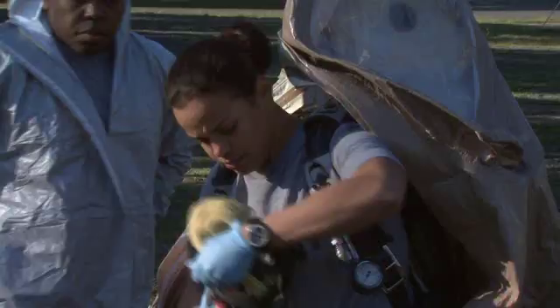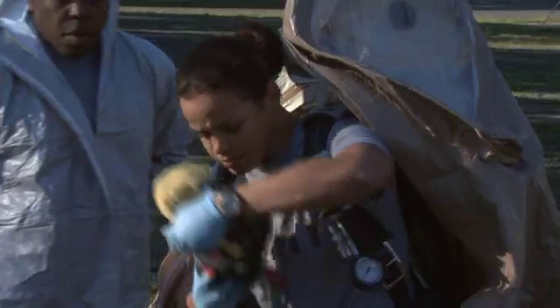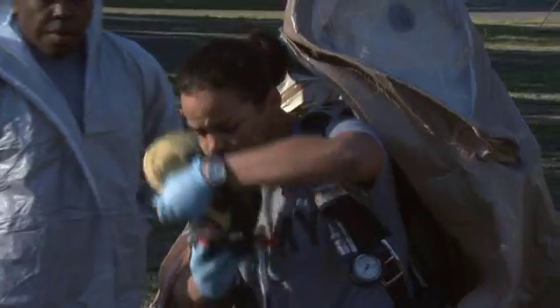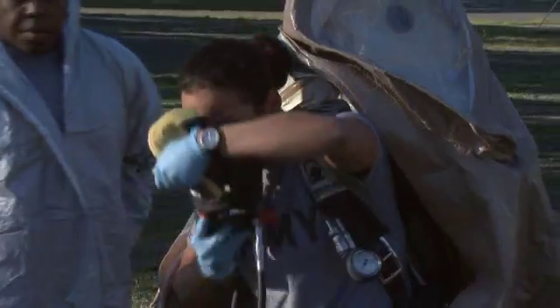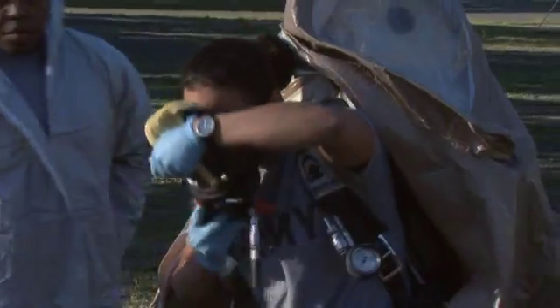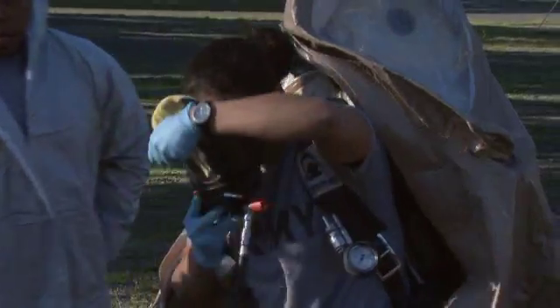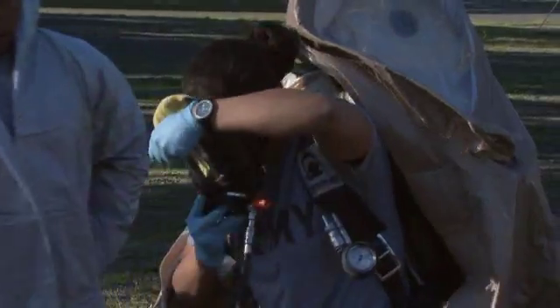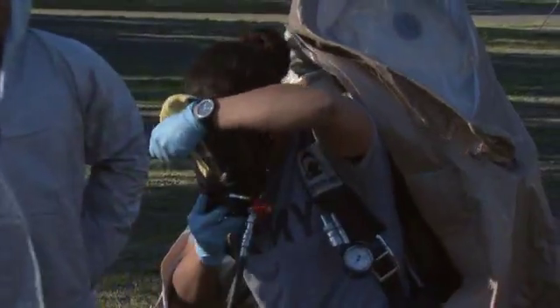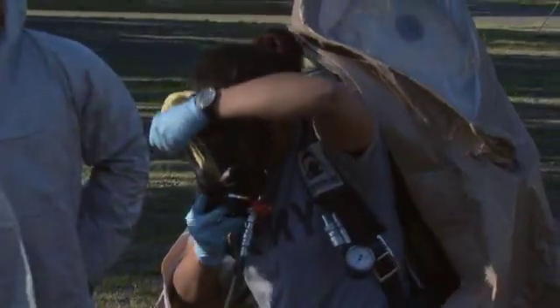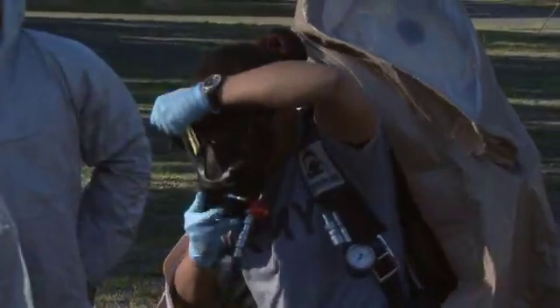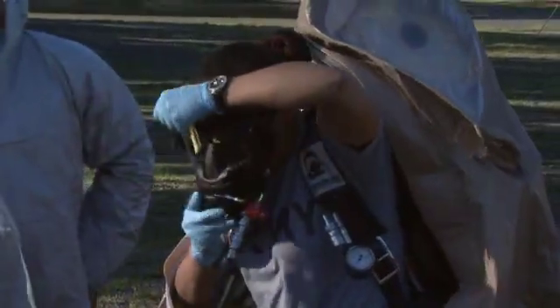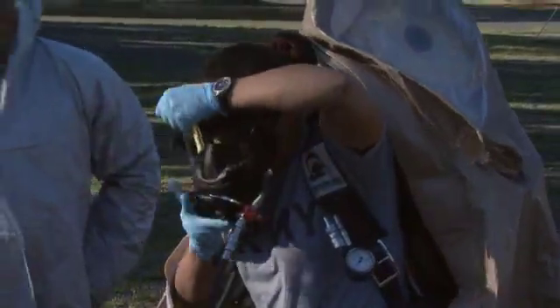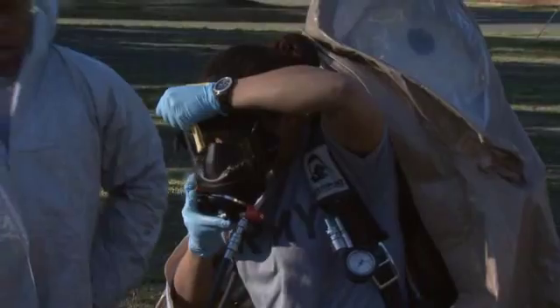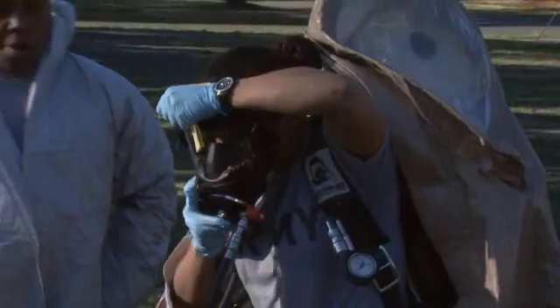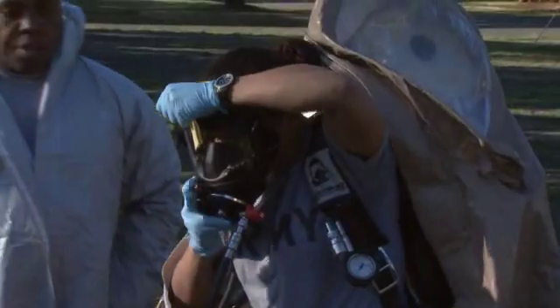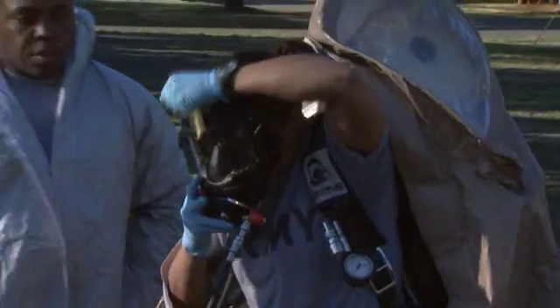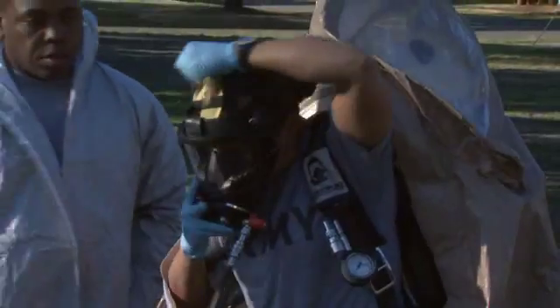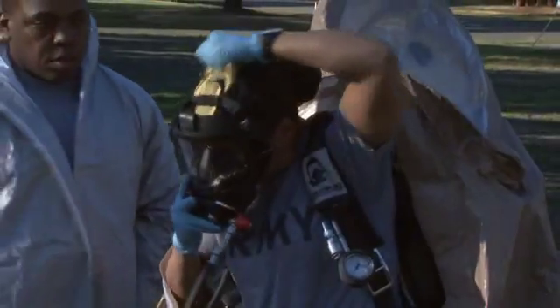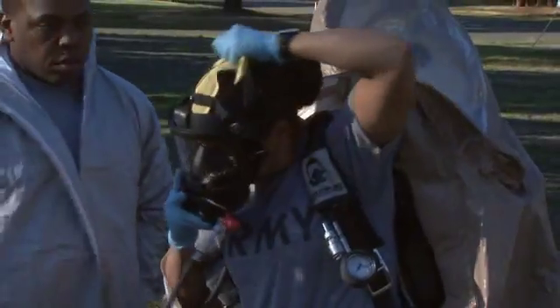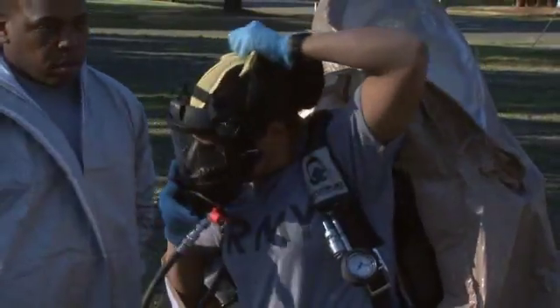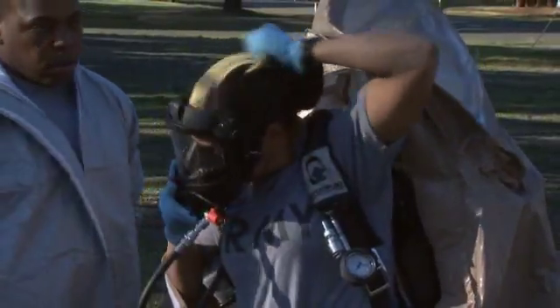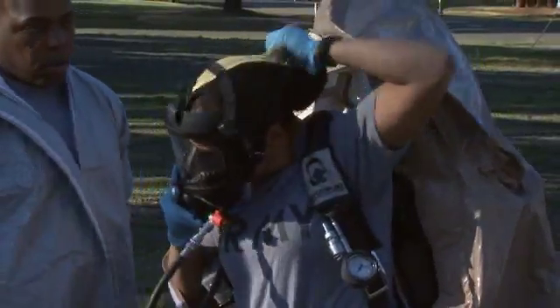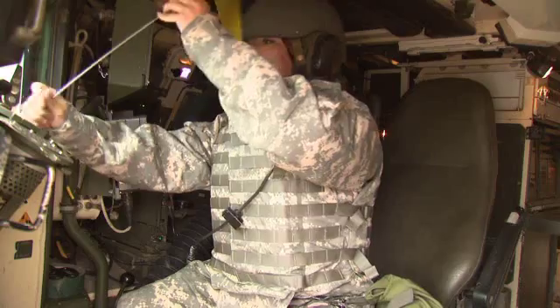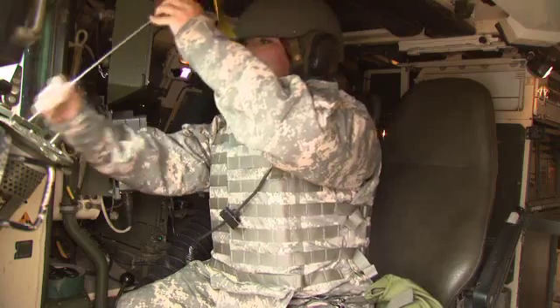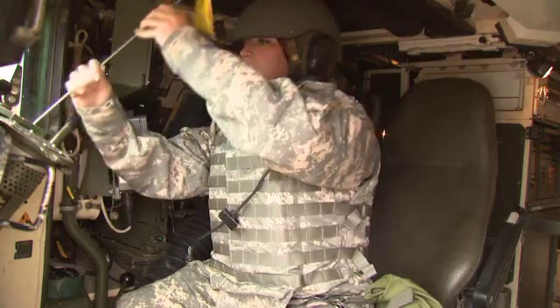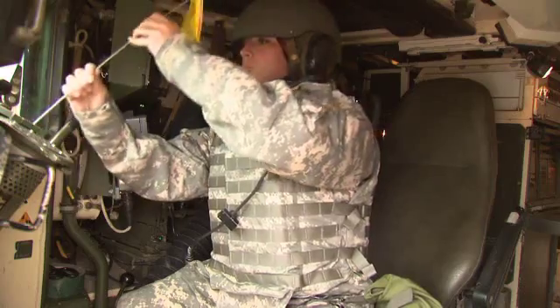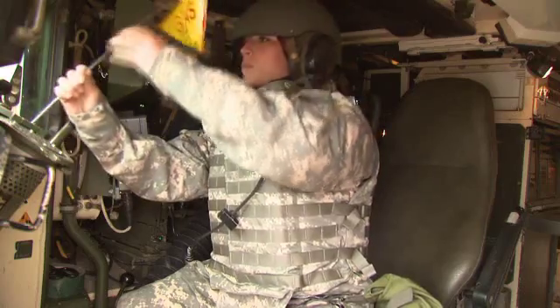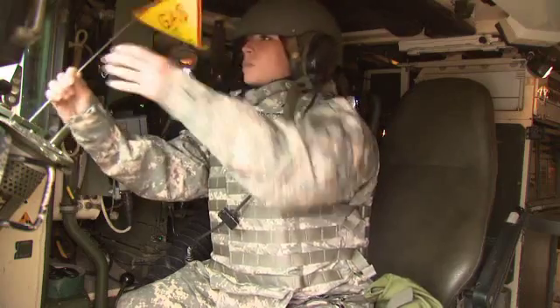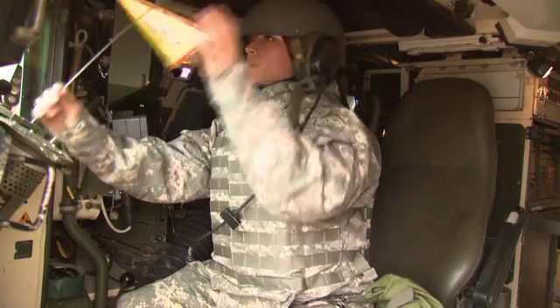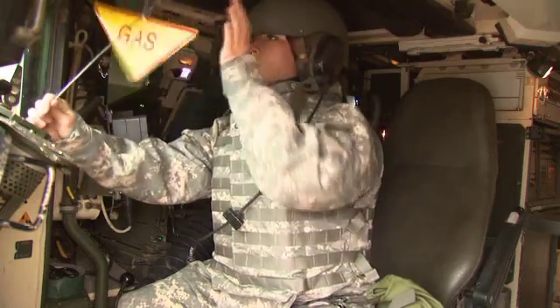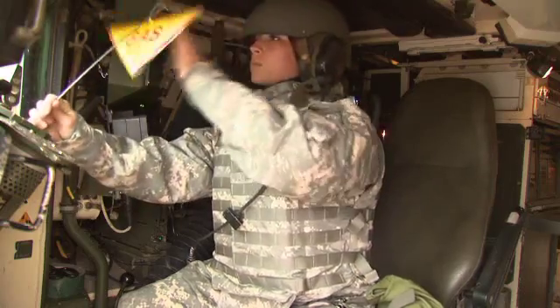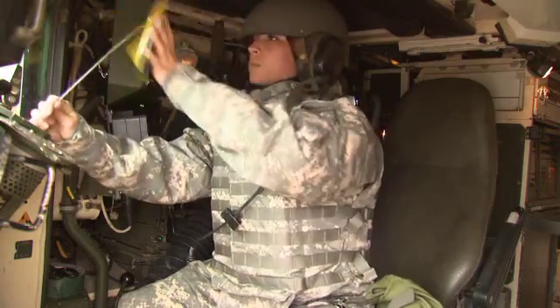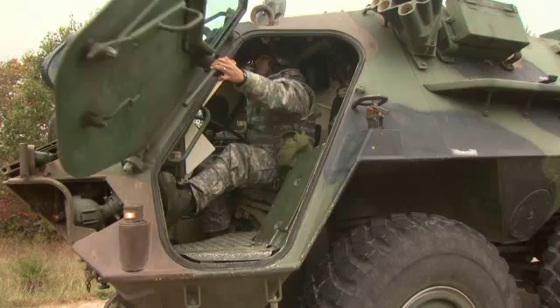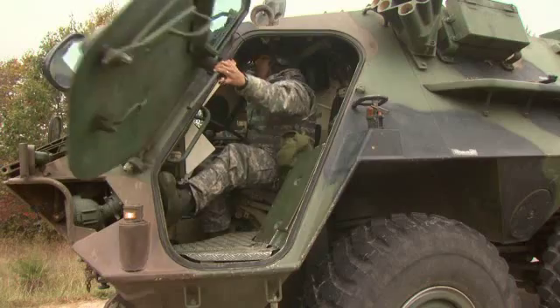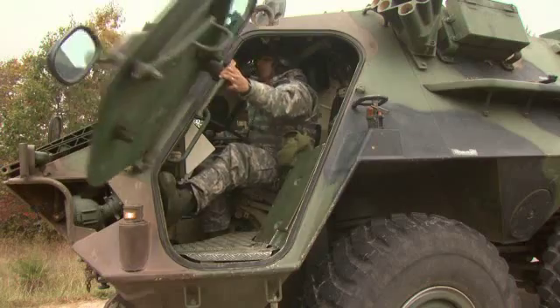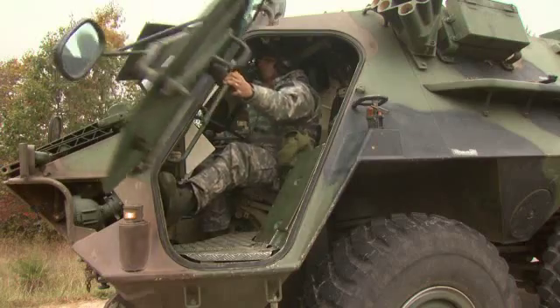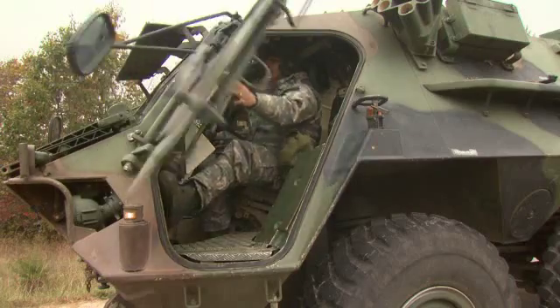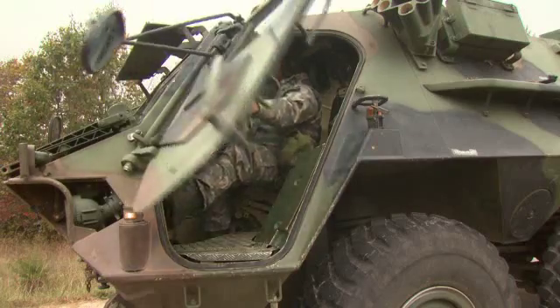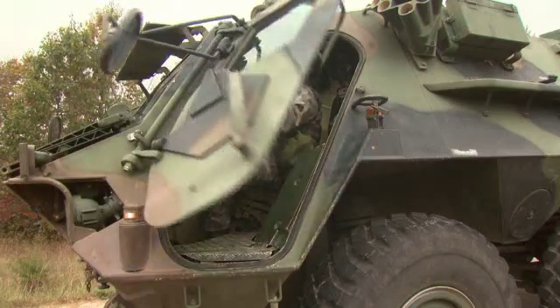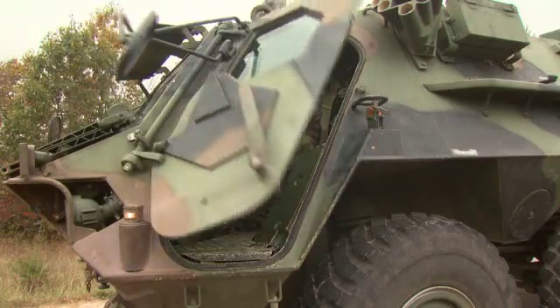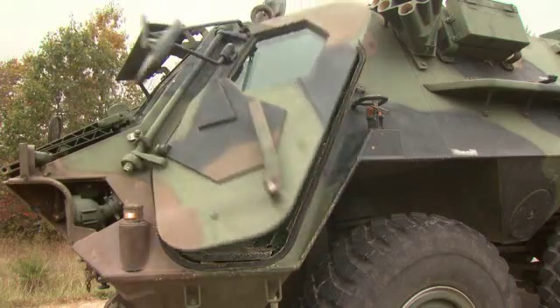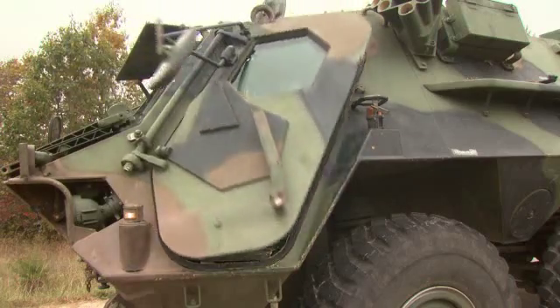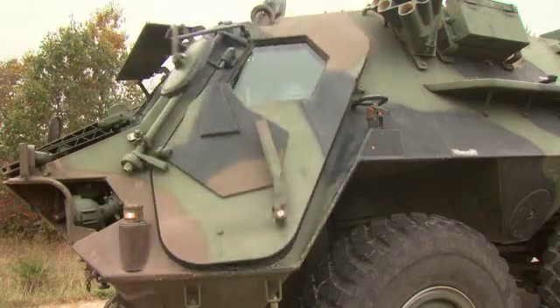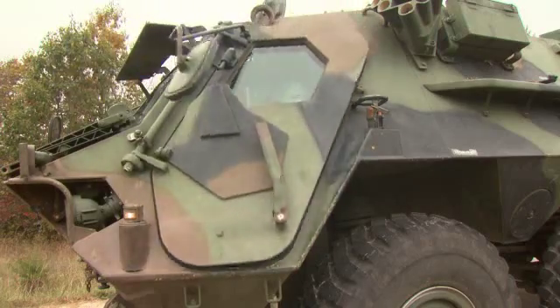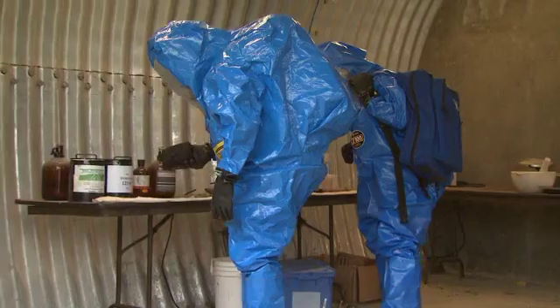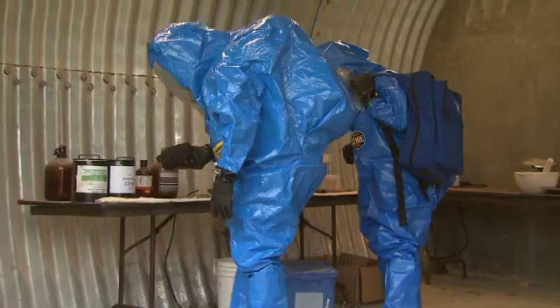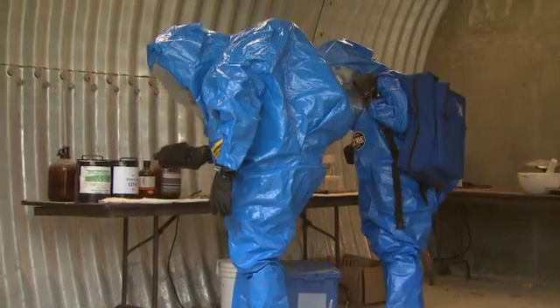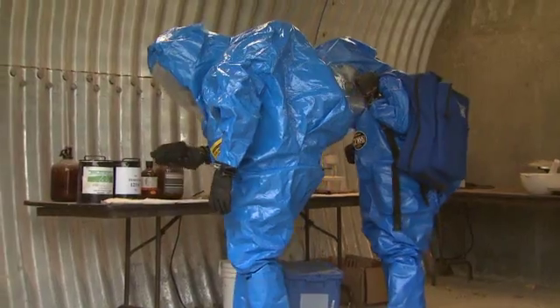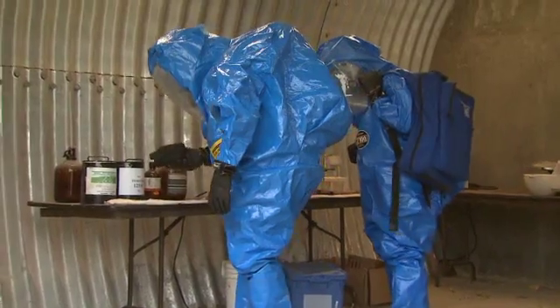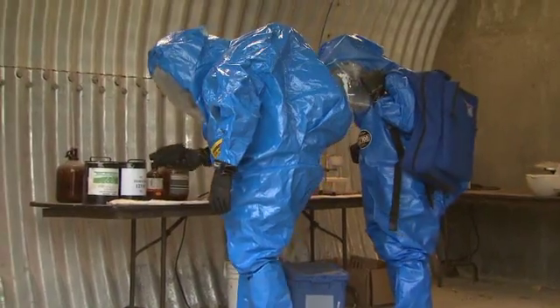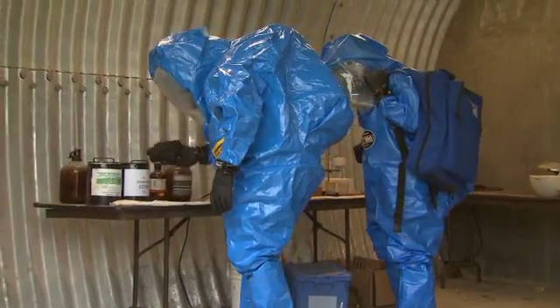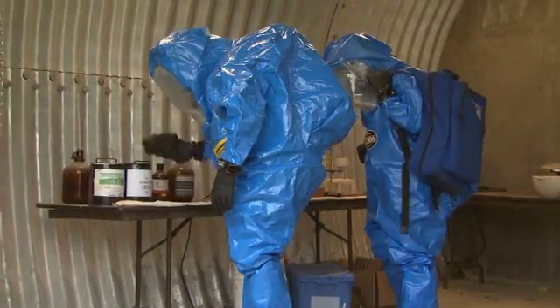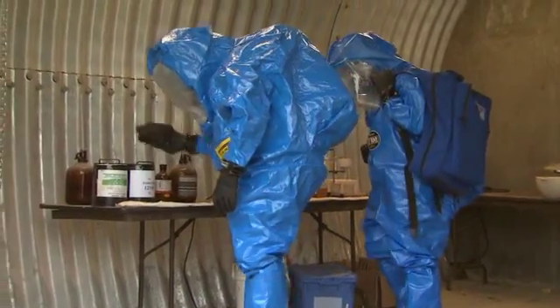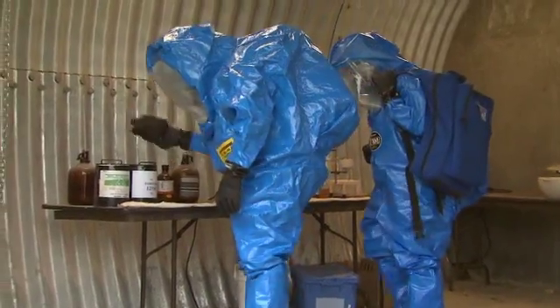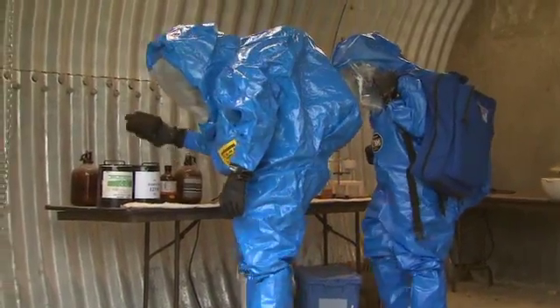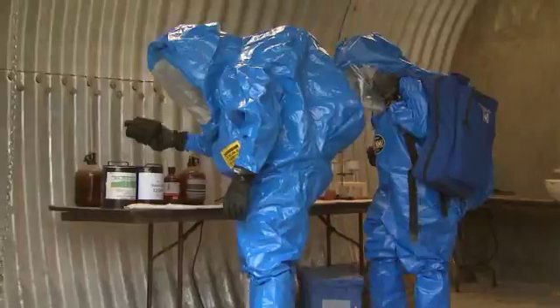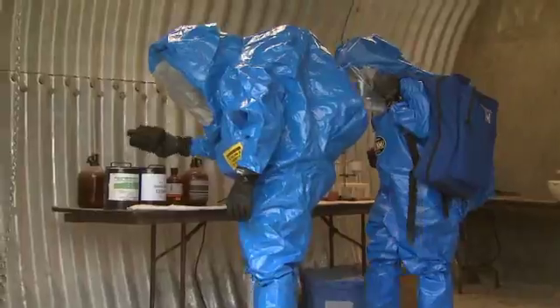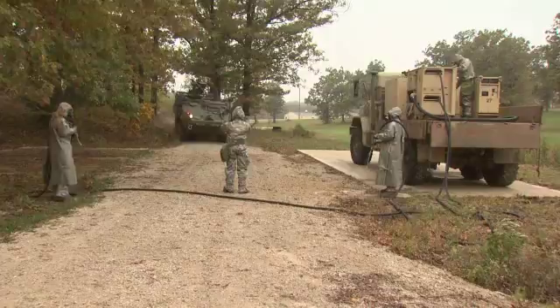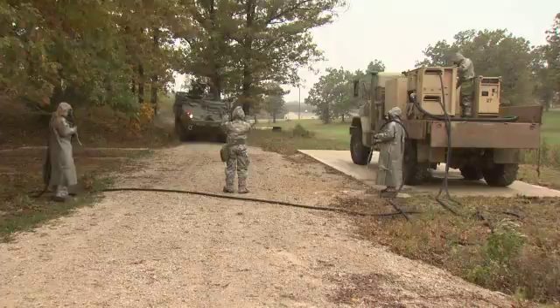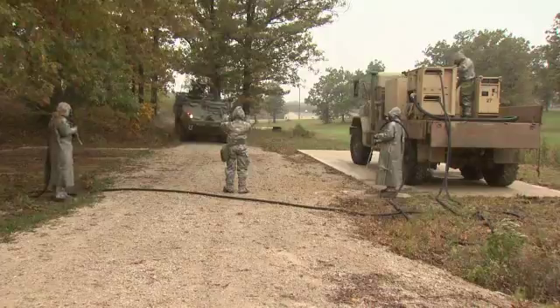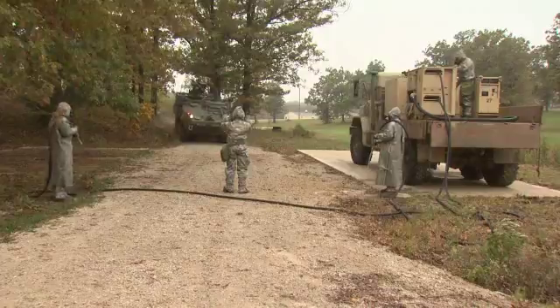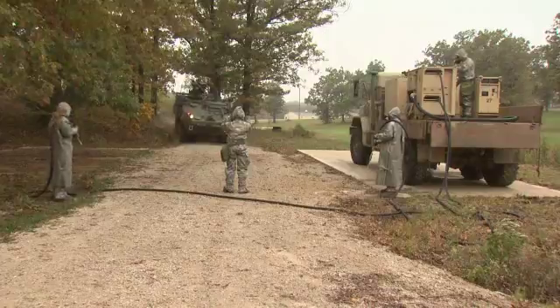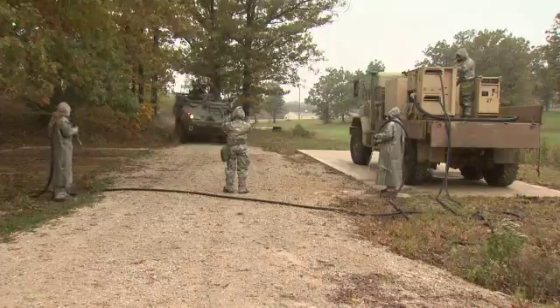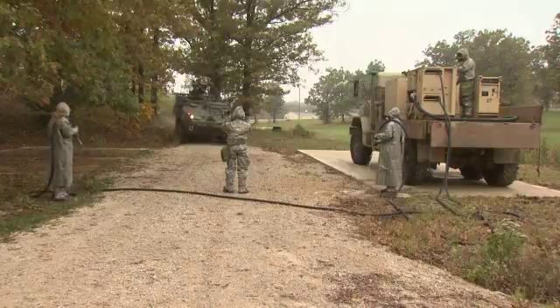Are you ready to accept the challenge? Are you ready to be a chemical, biological, radiological, and nuclear specialist?